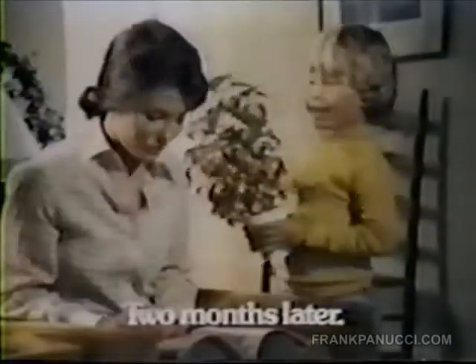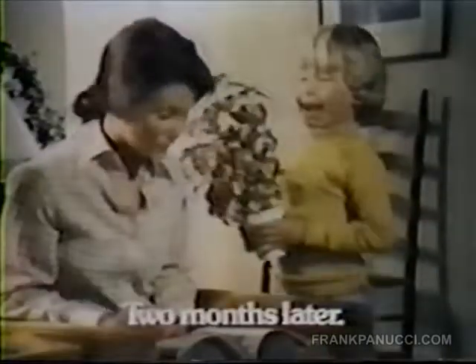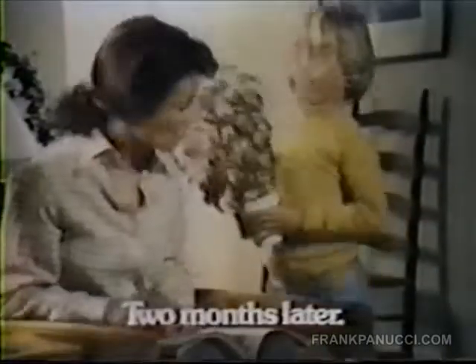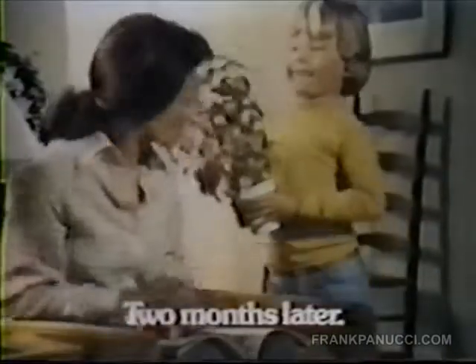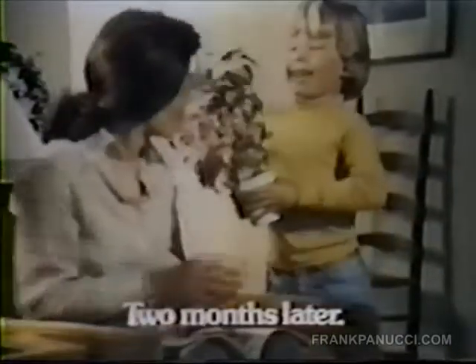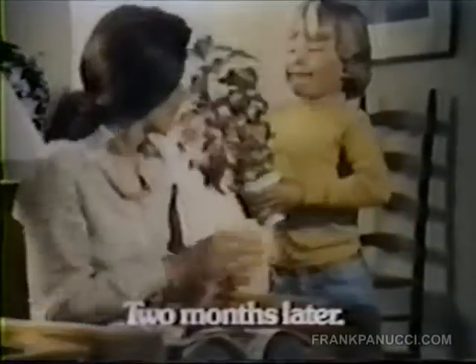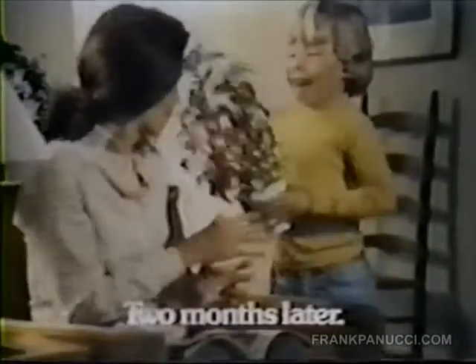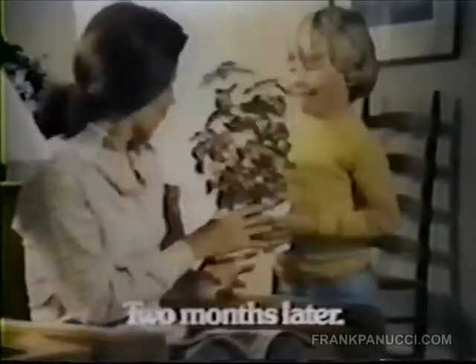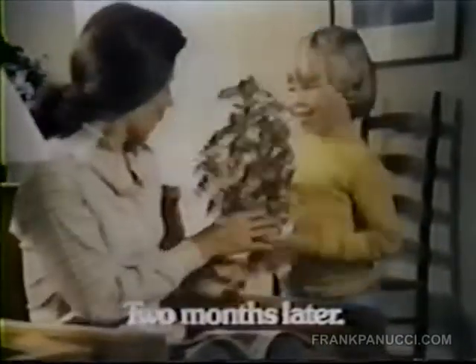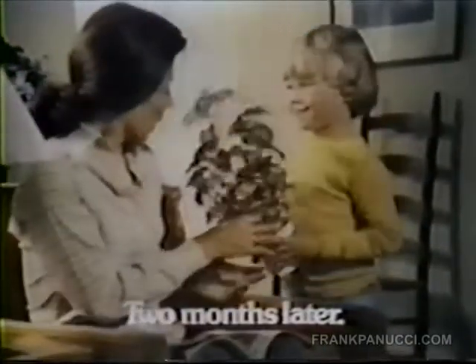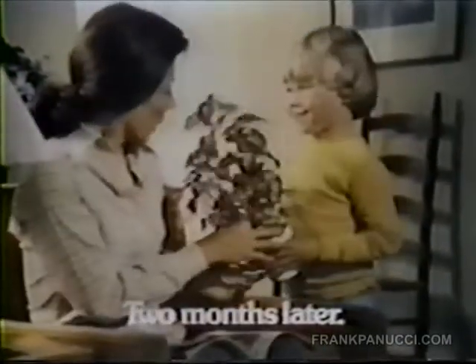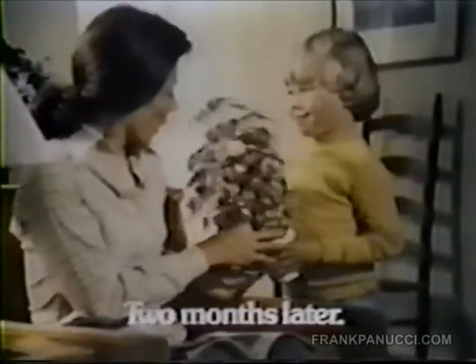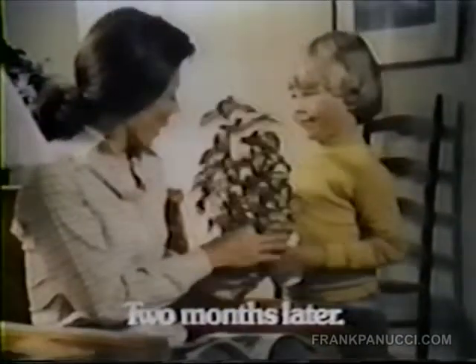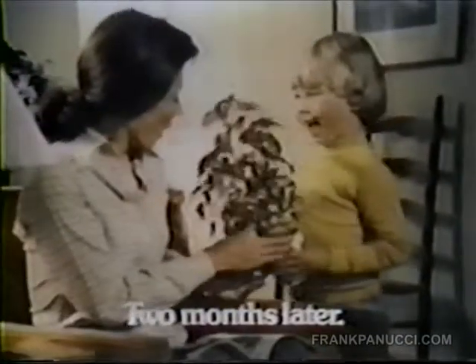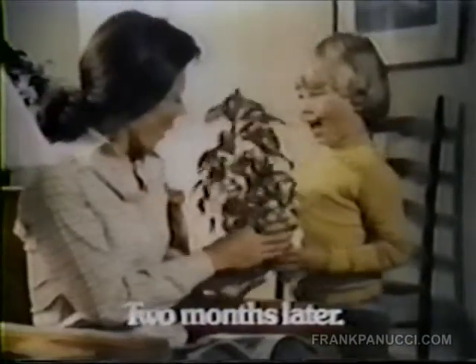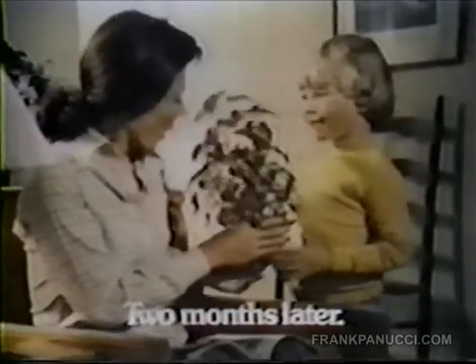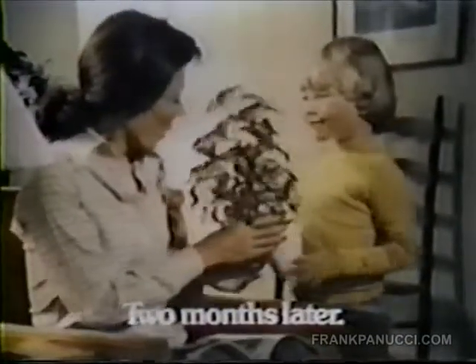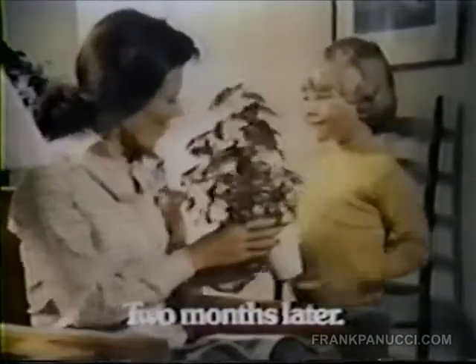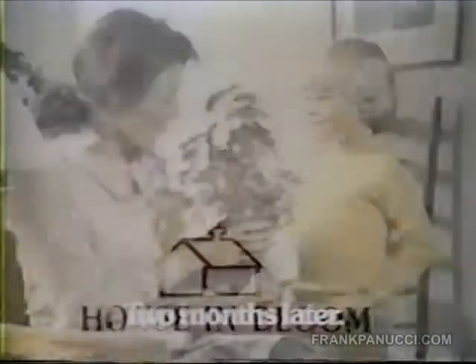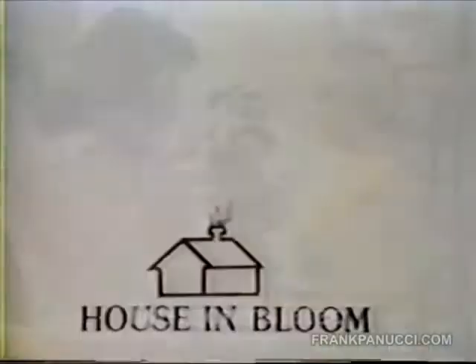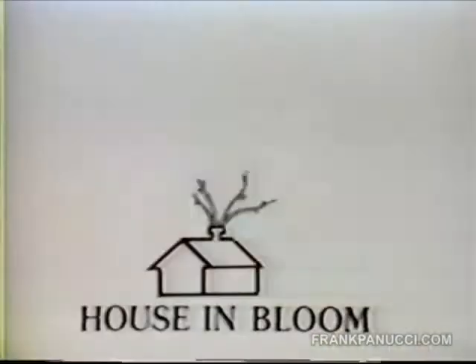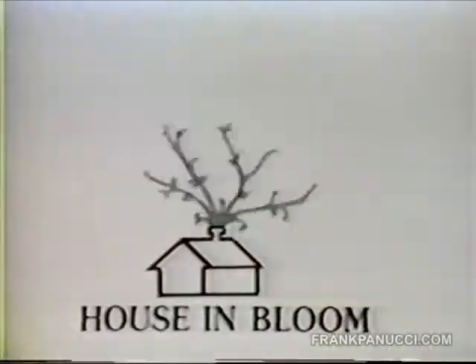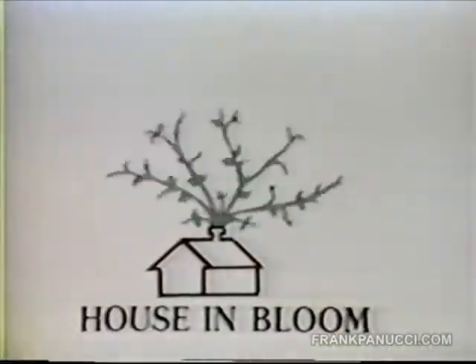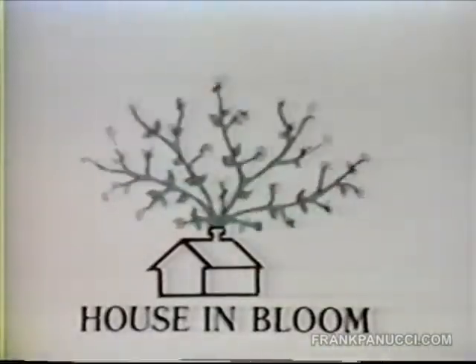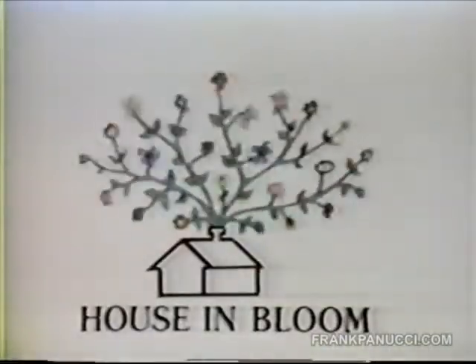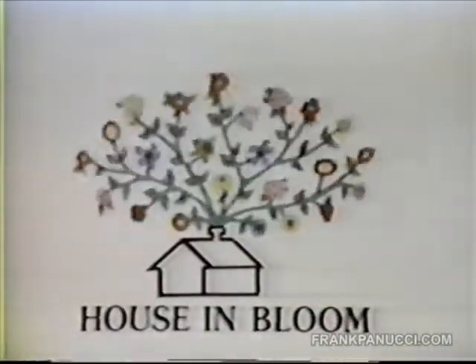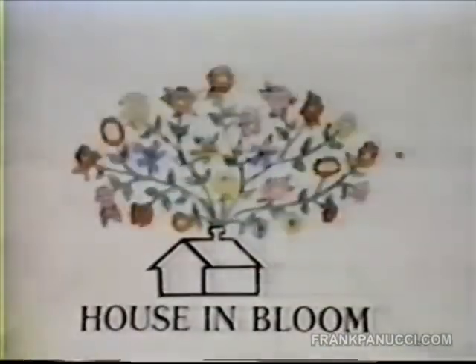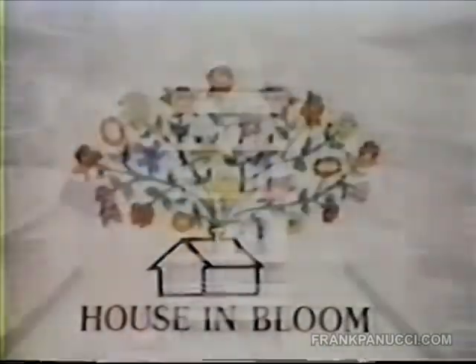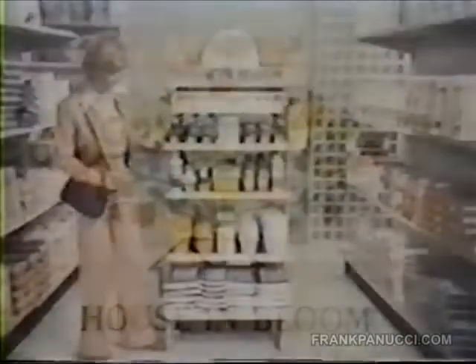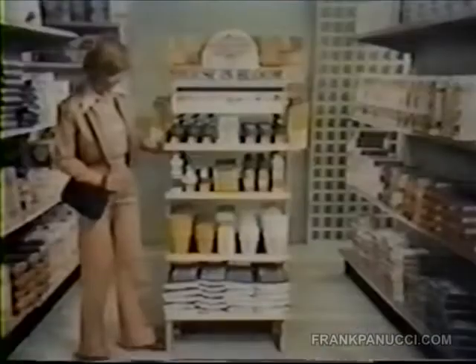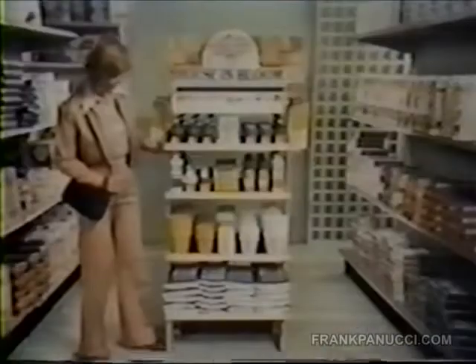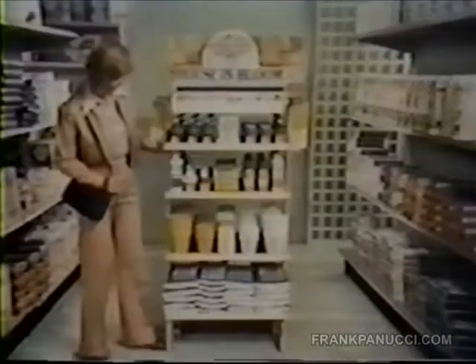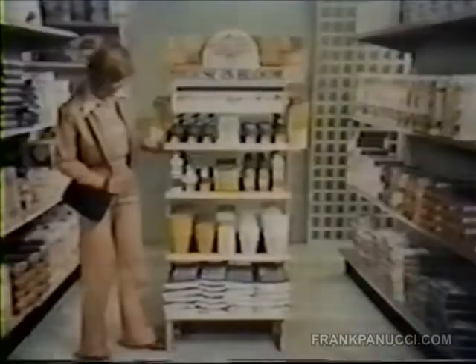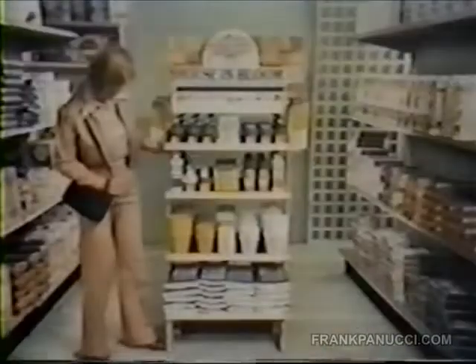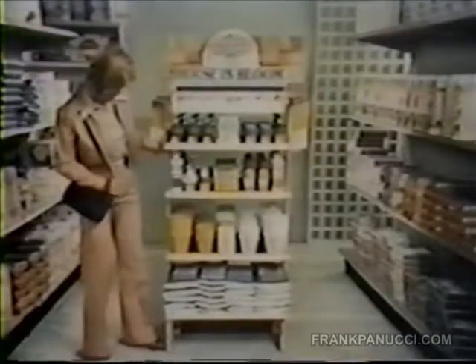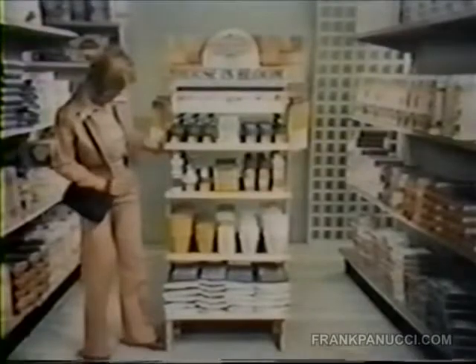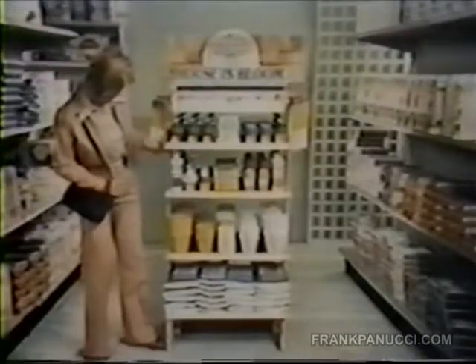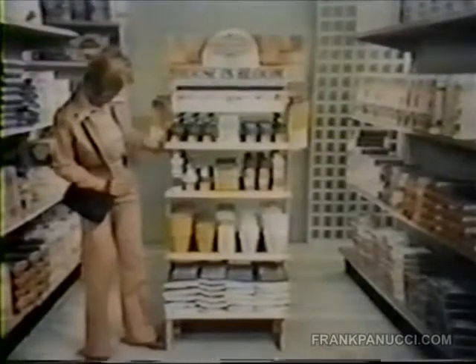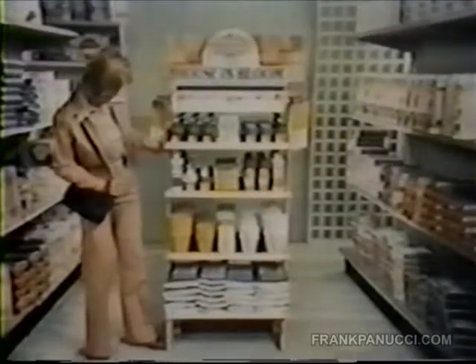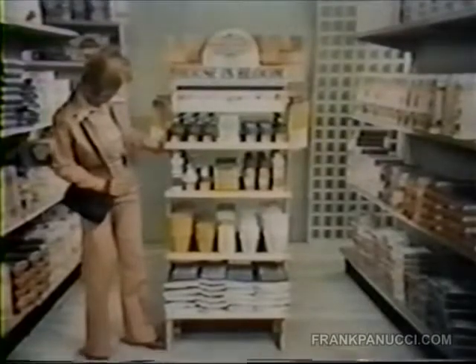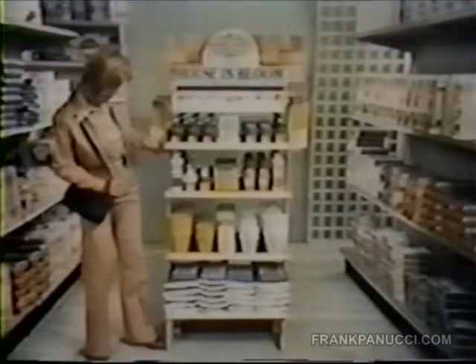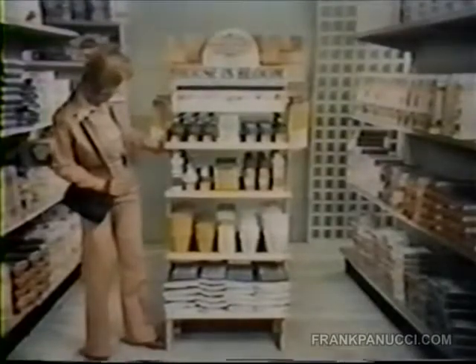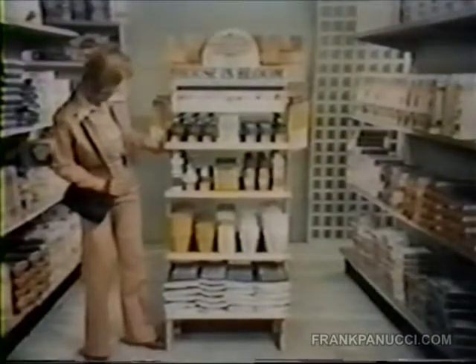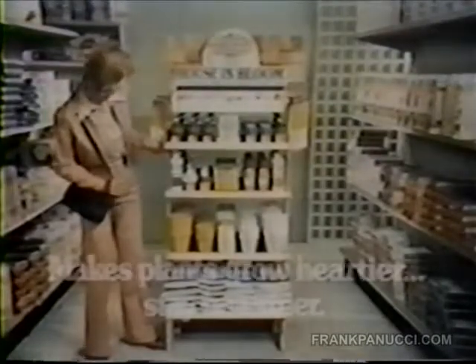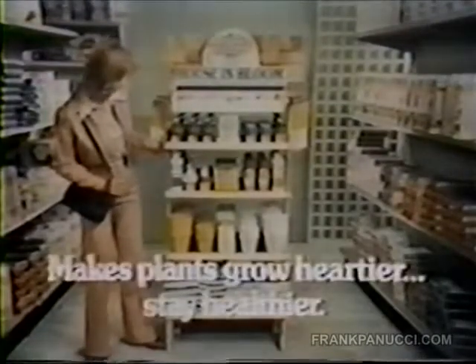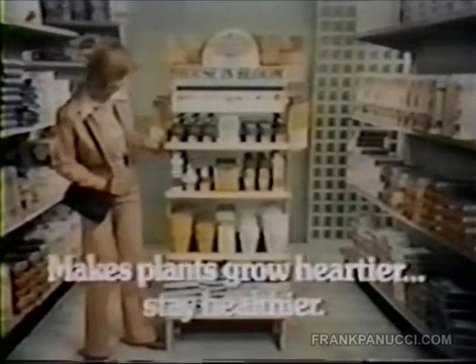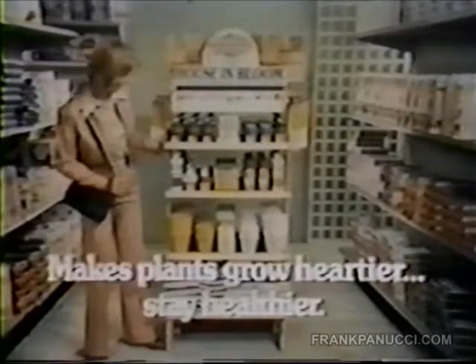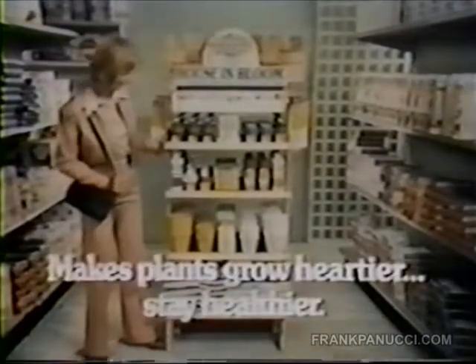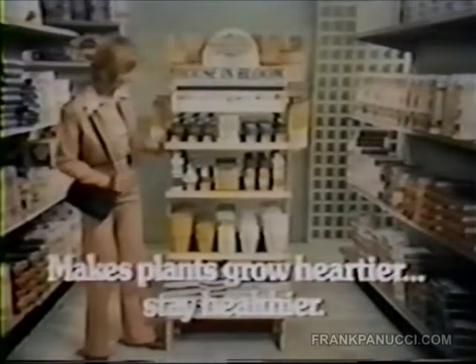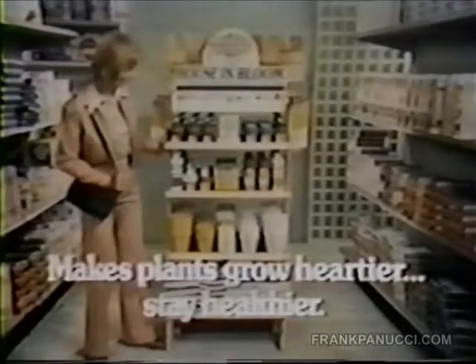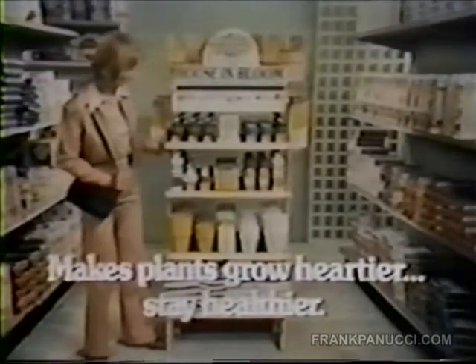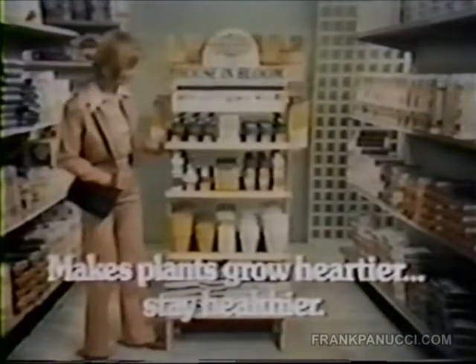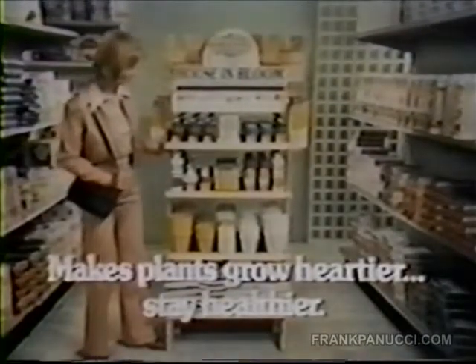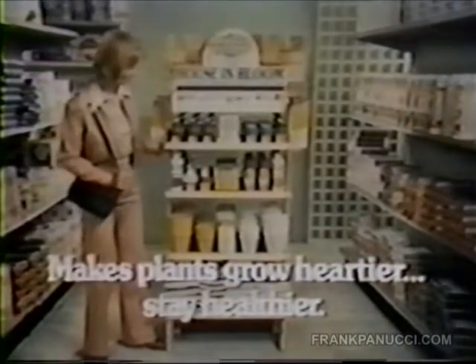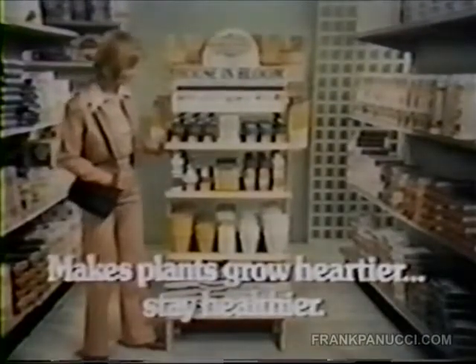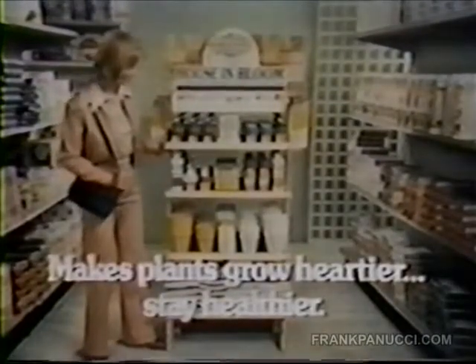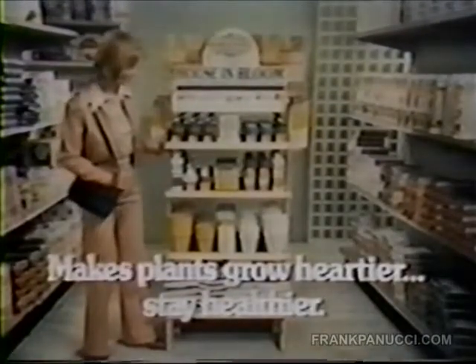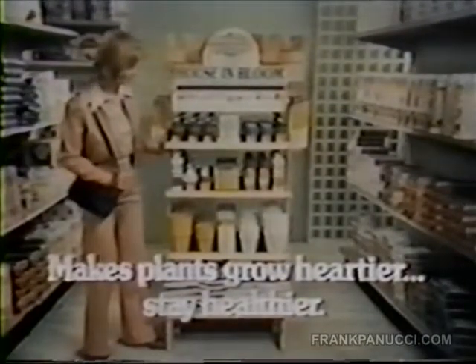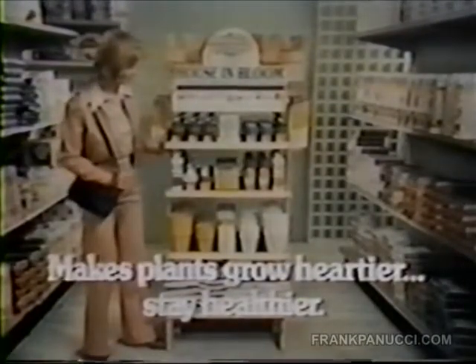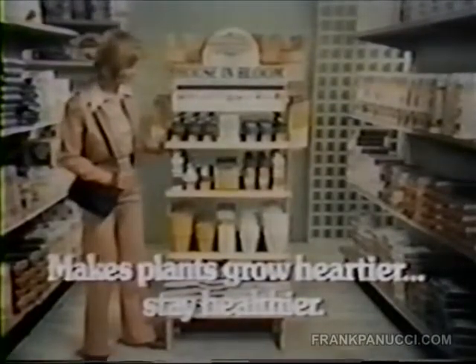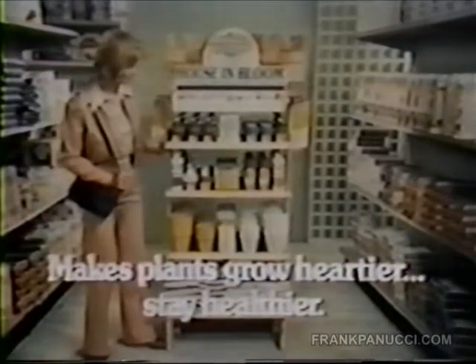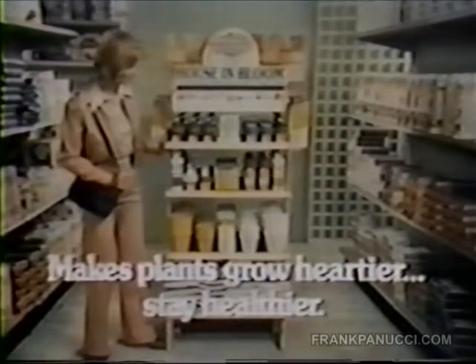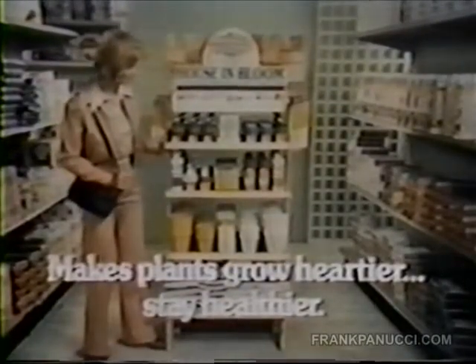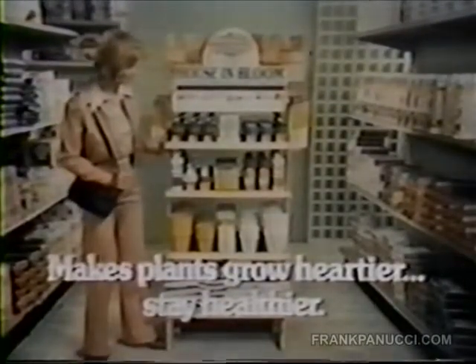Look how big Bobby's going, Mom. New, easy to use House in Bloom. Makes plants grow heartier. Stay healthier.